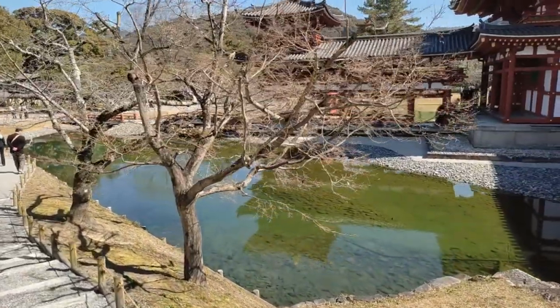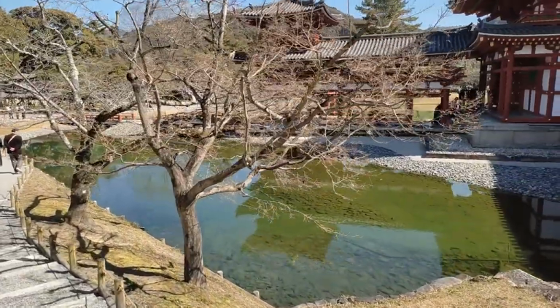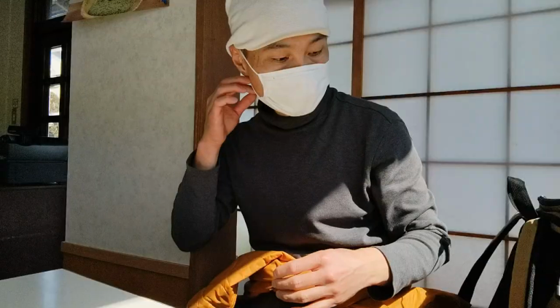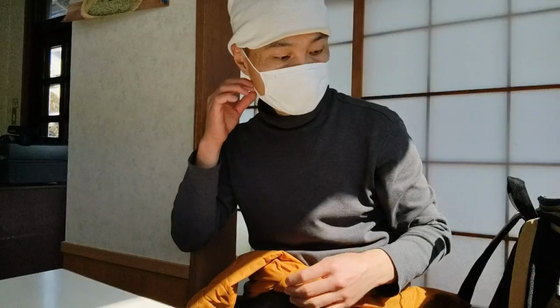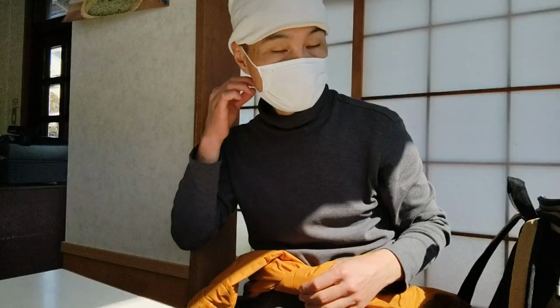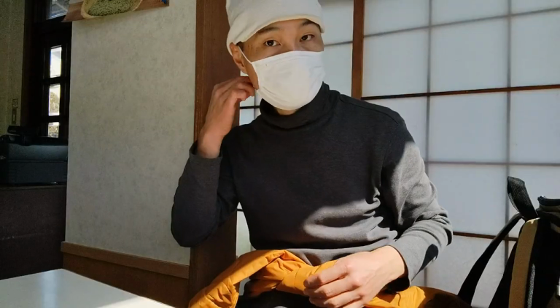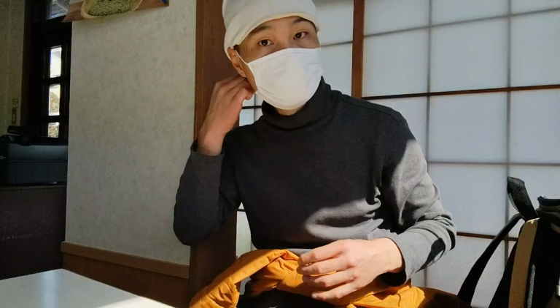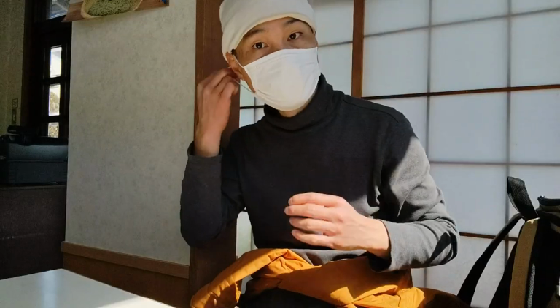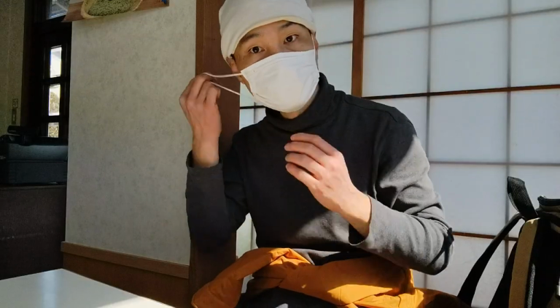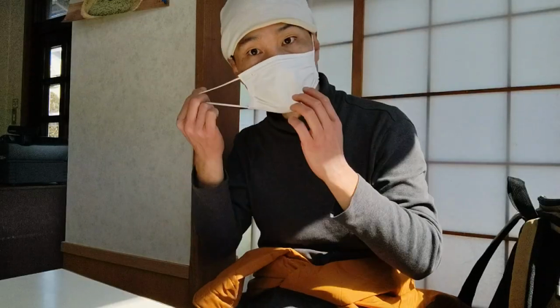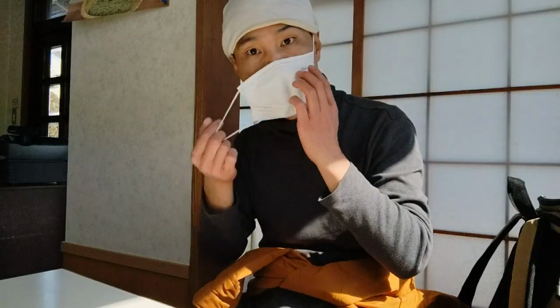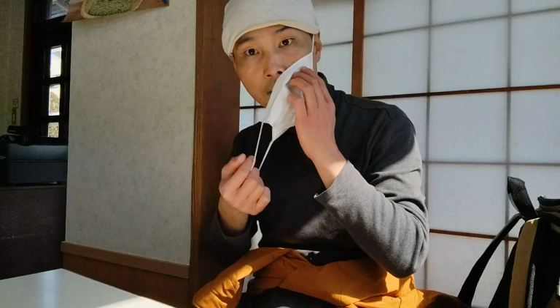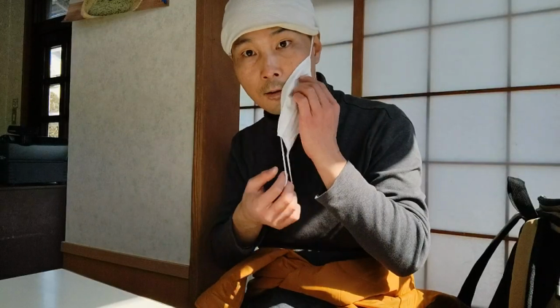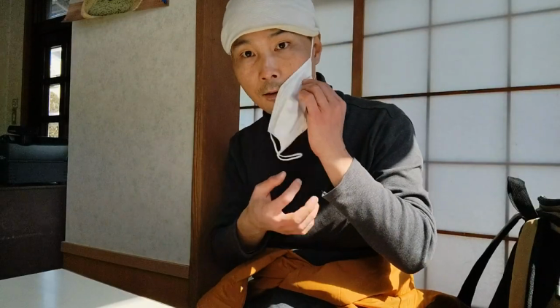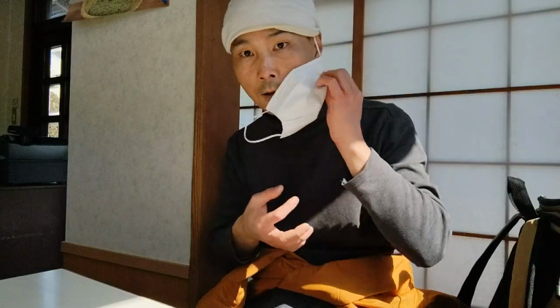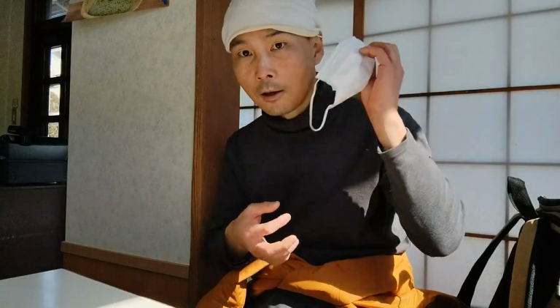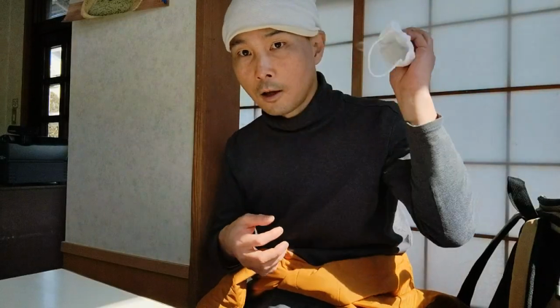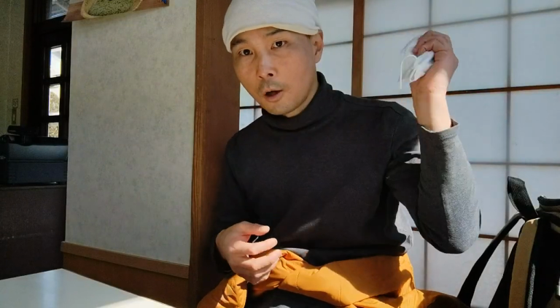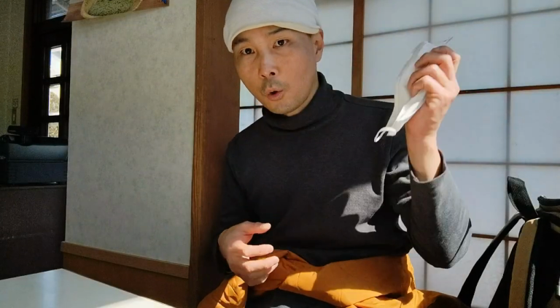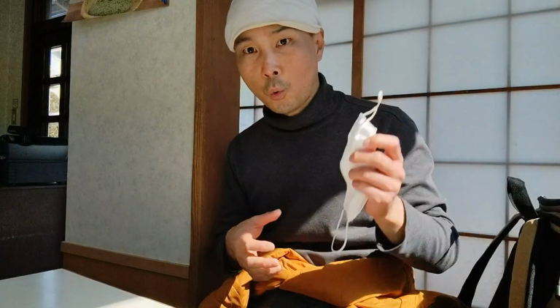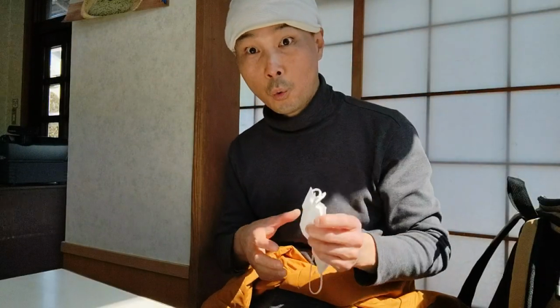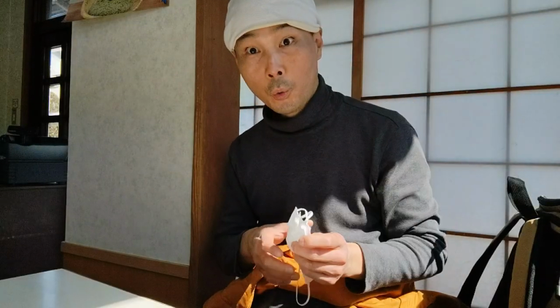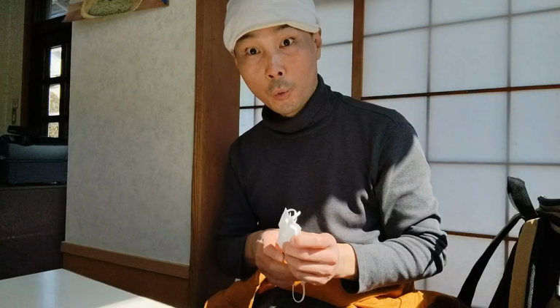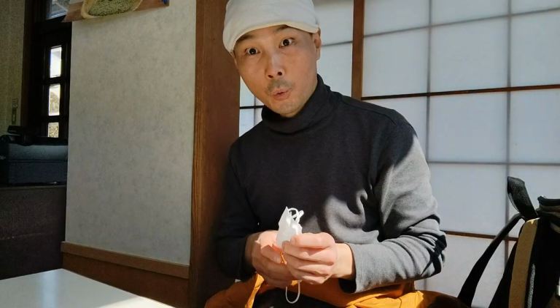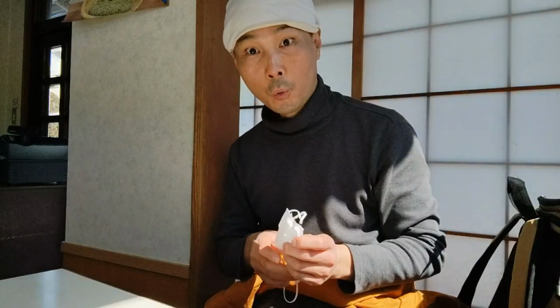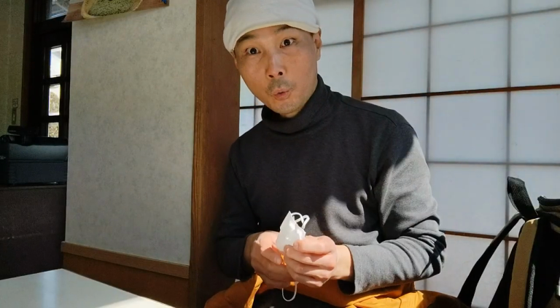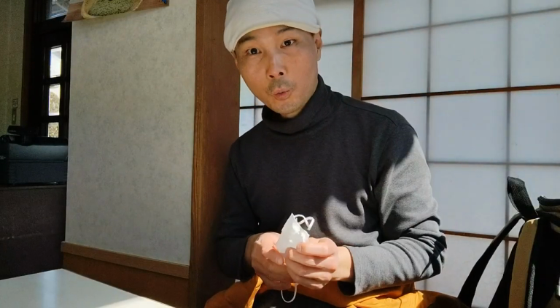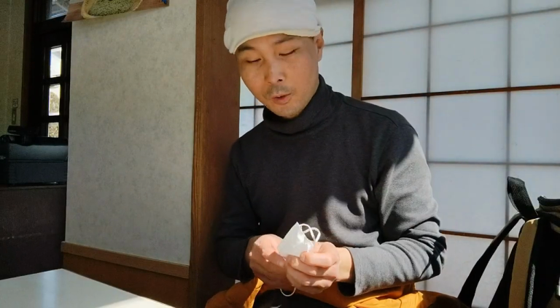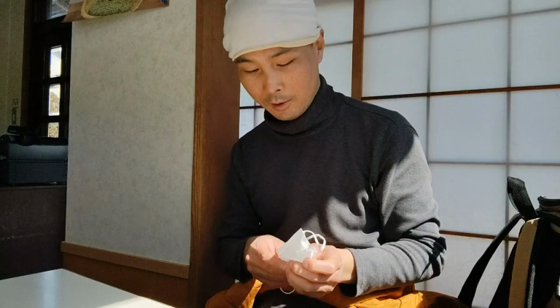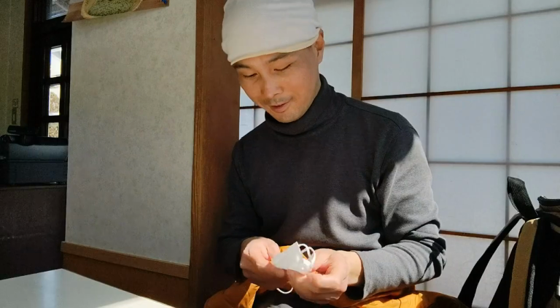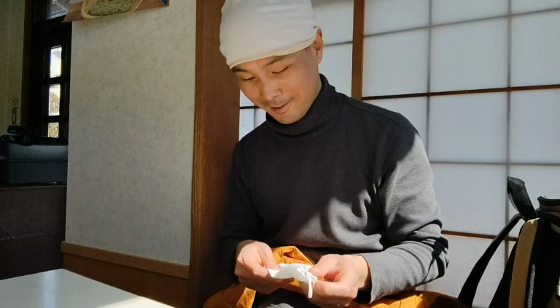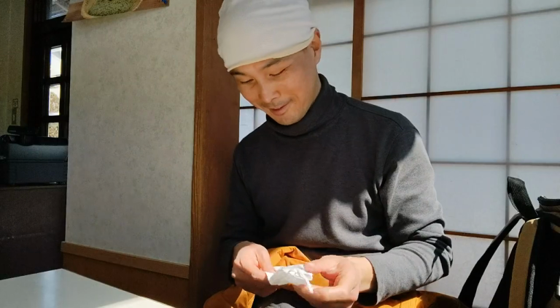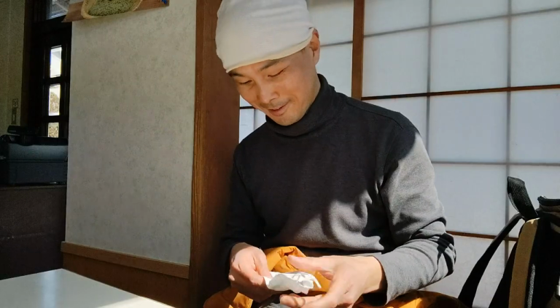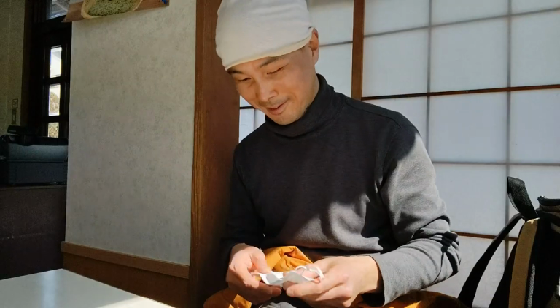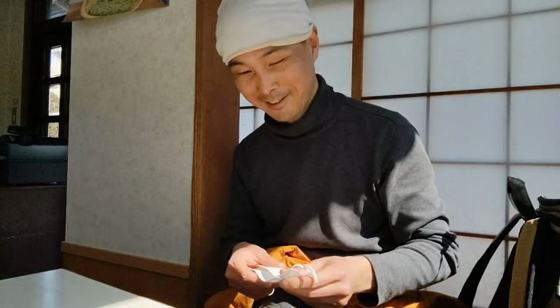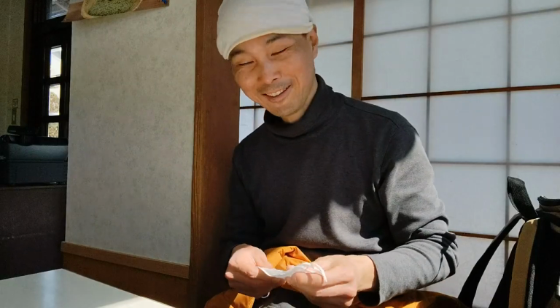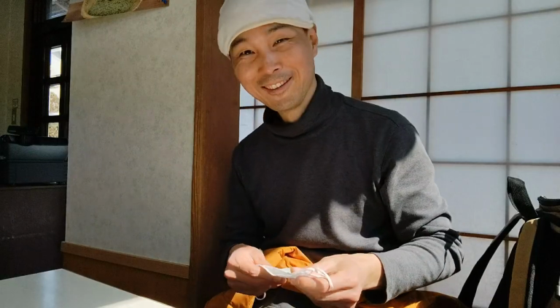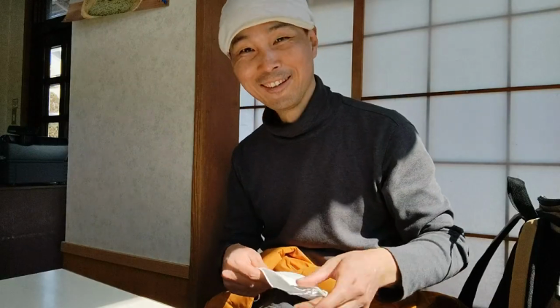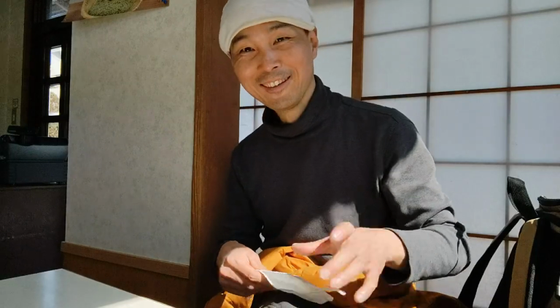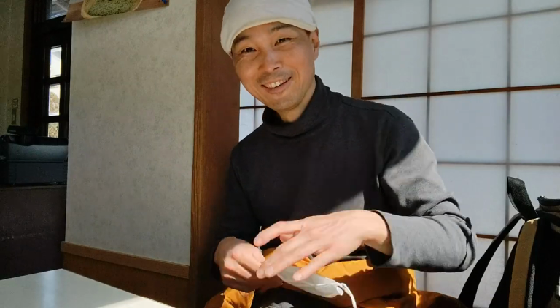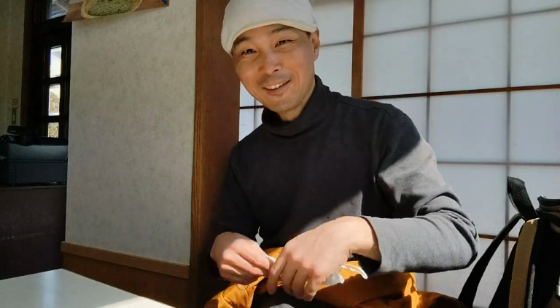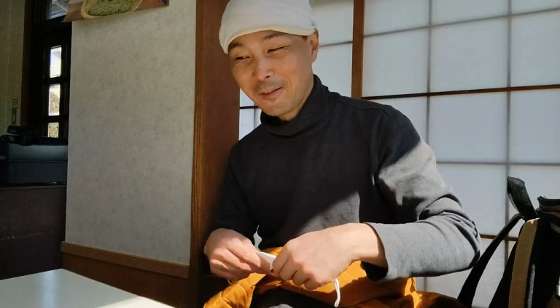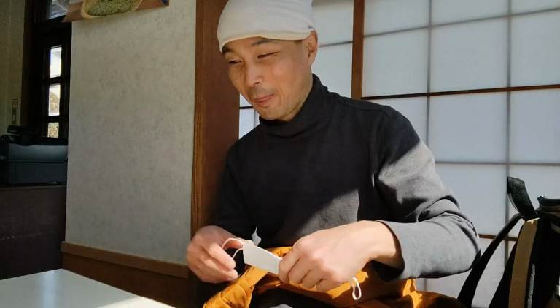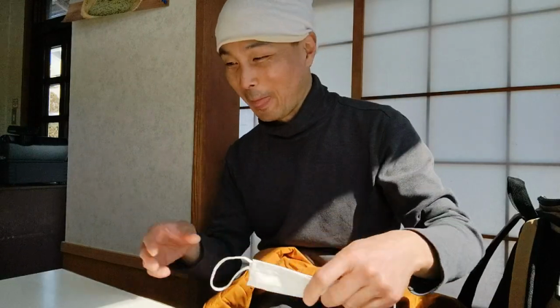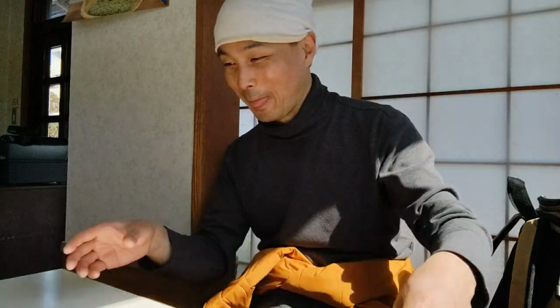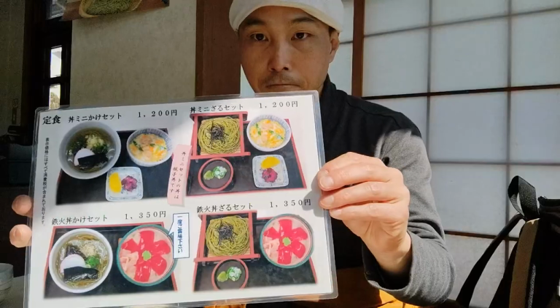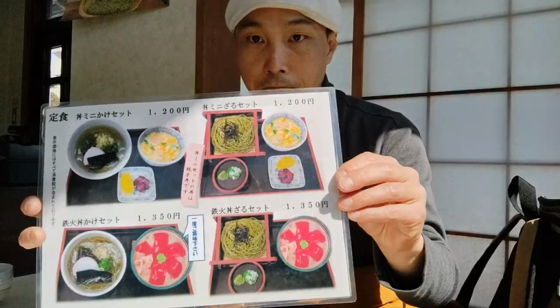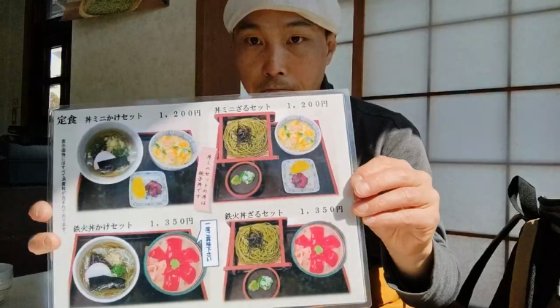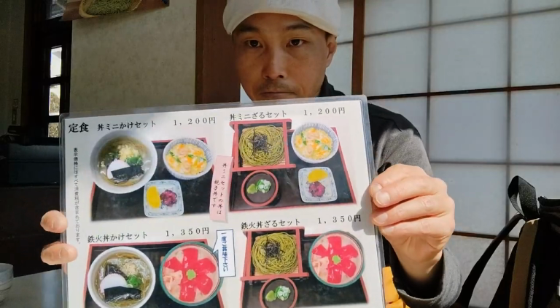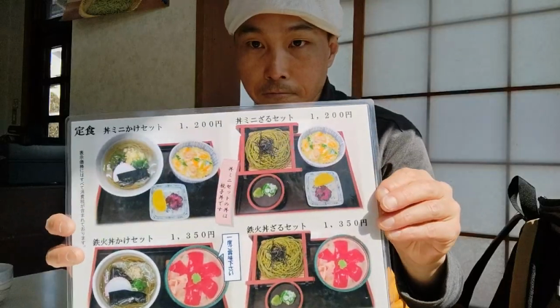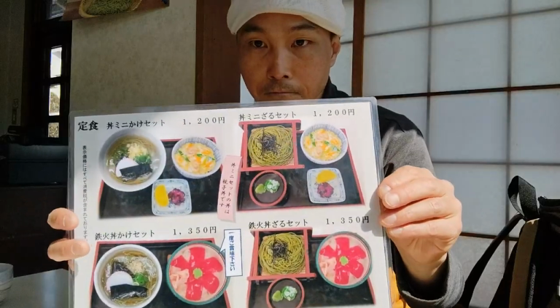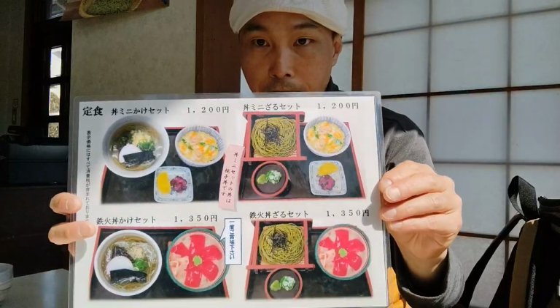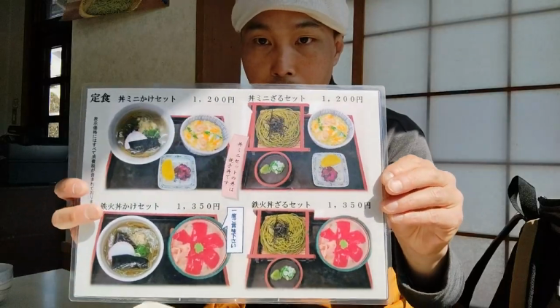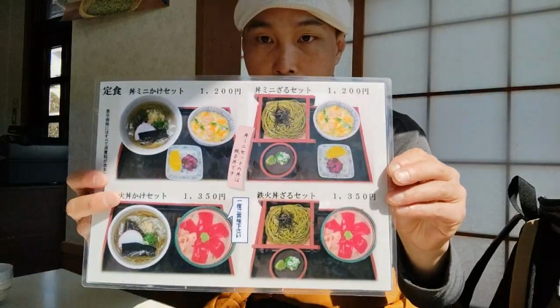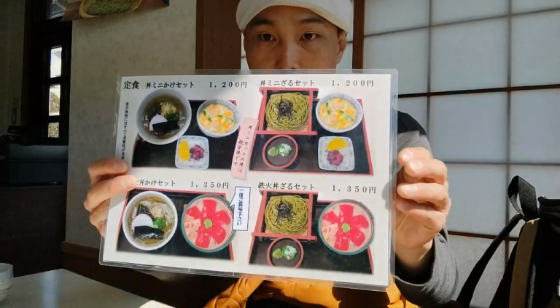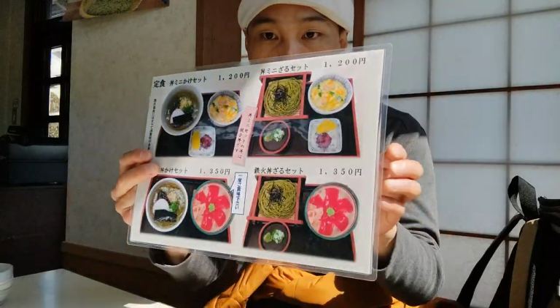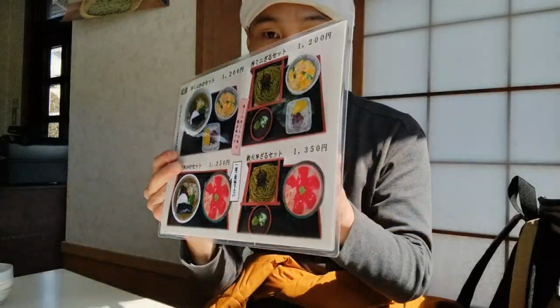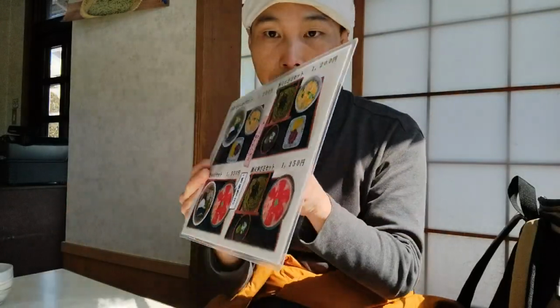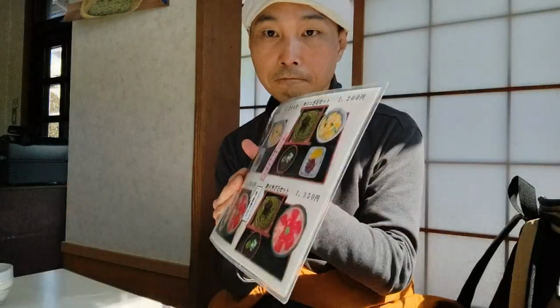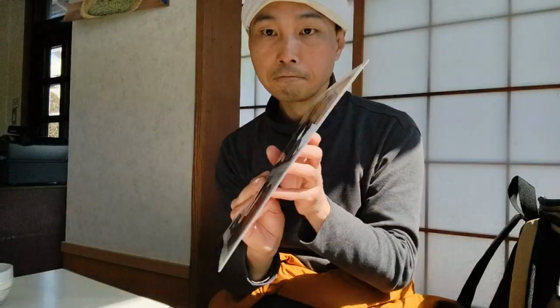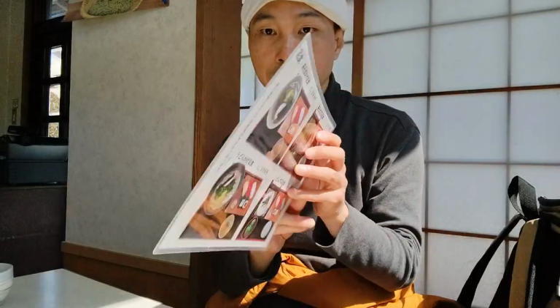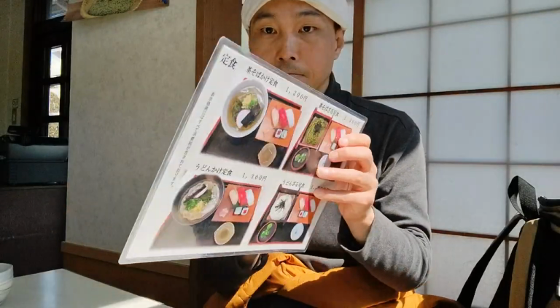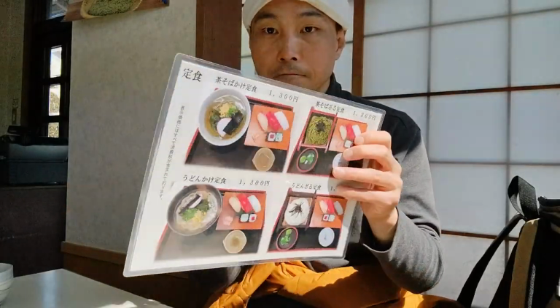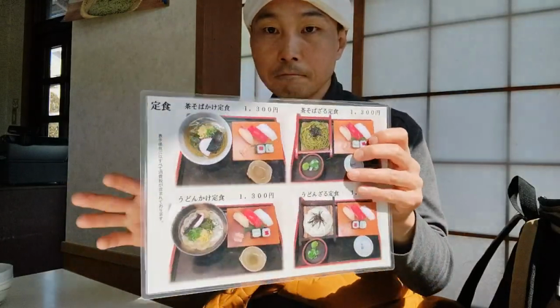Now that I'm done with walking around the temple and ignoring the inside, I've decided to eat some soba noodles.